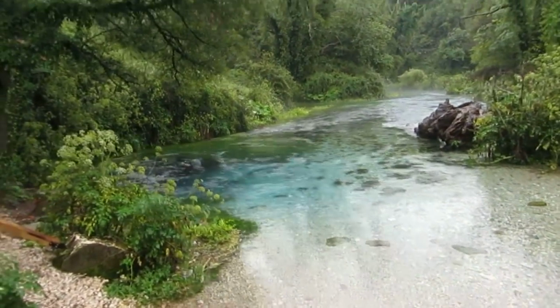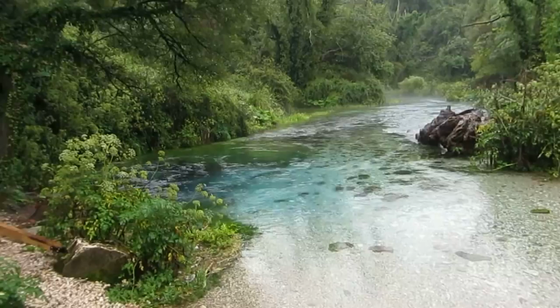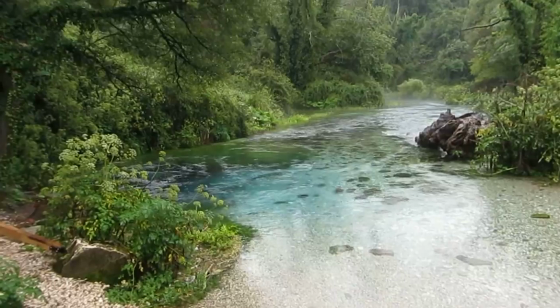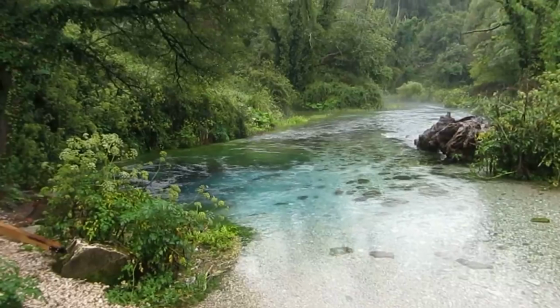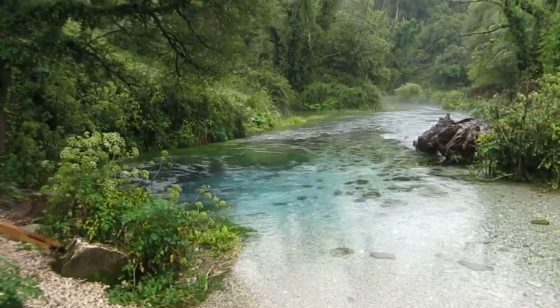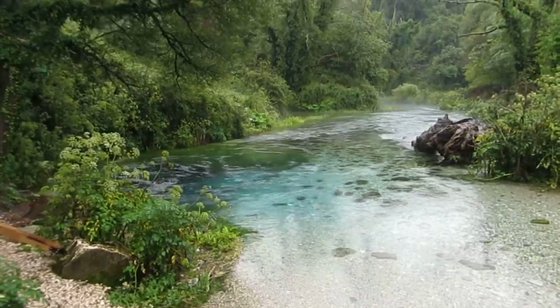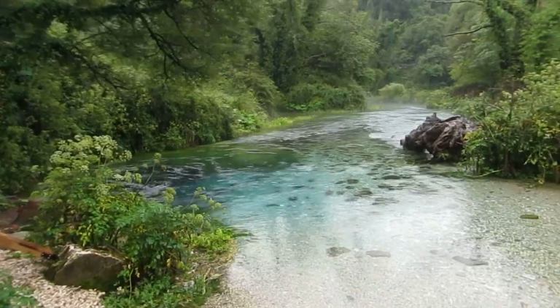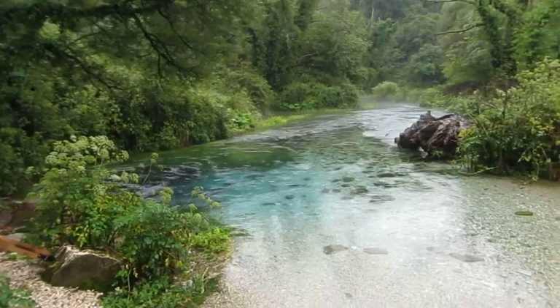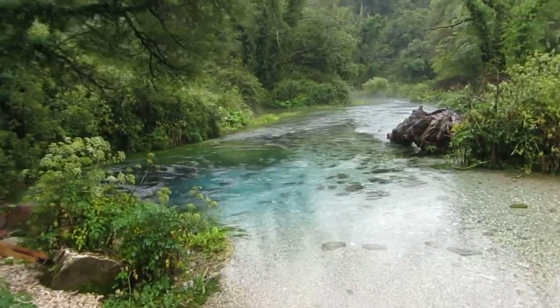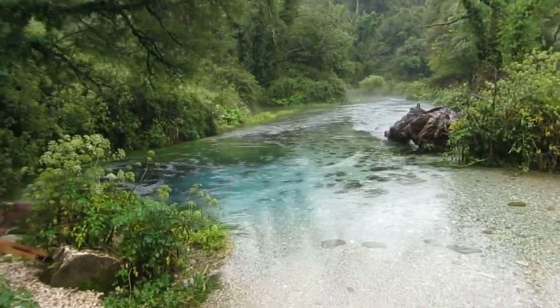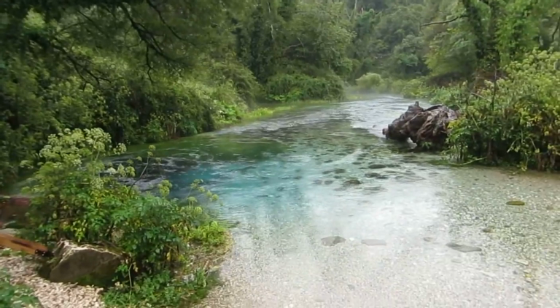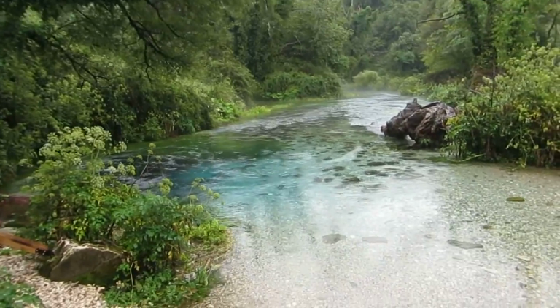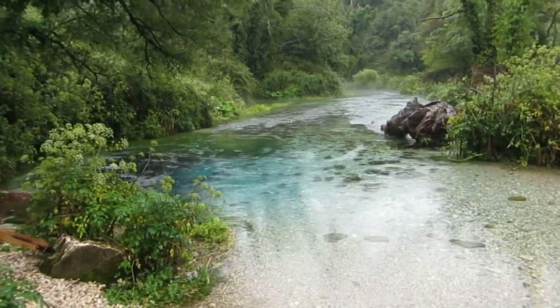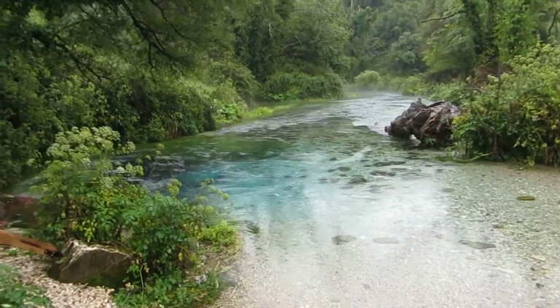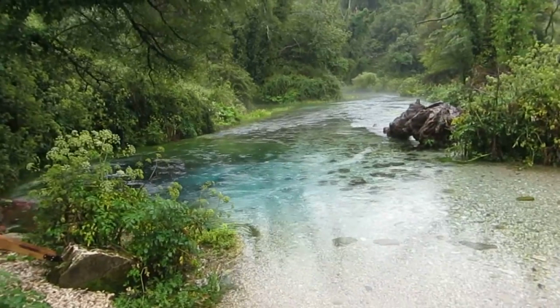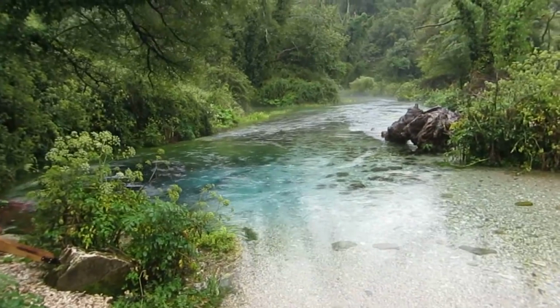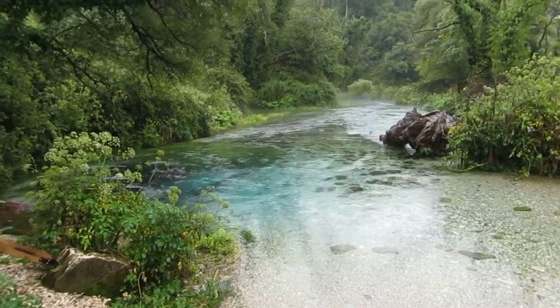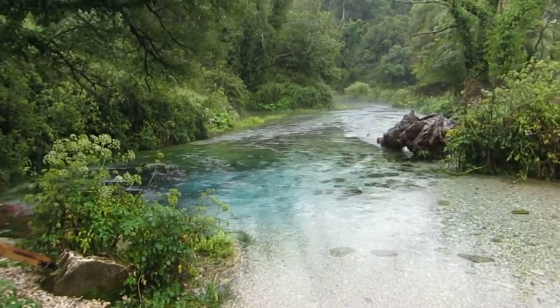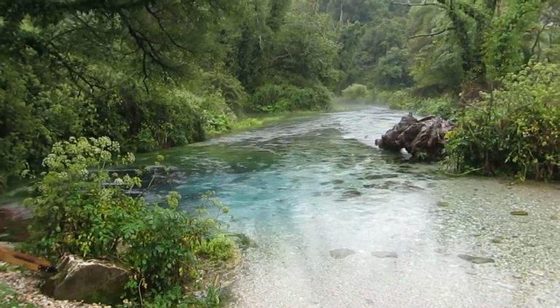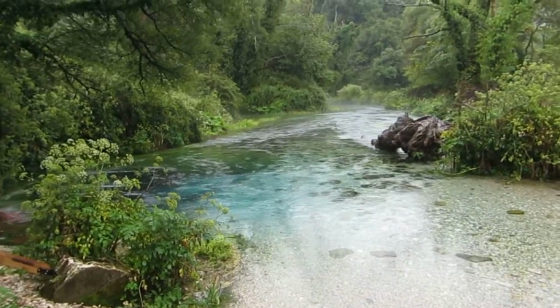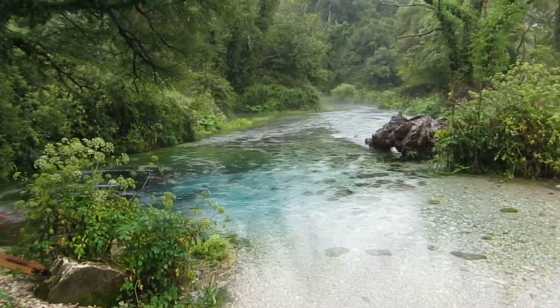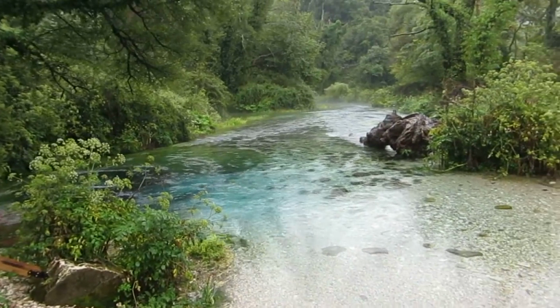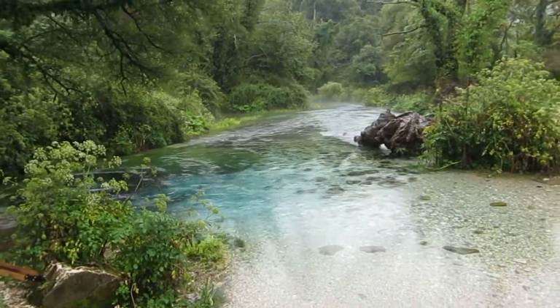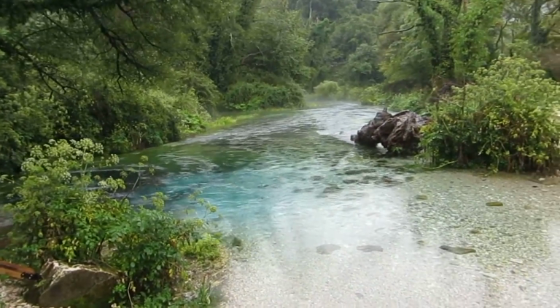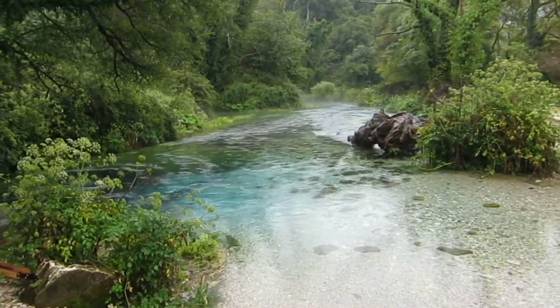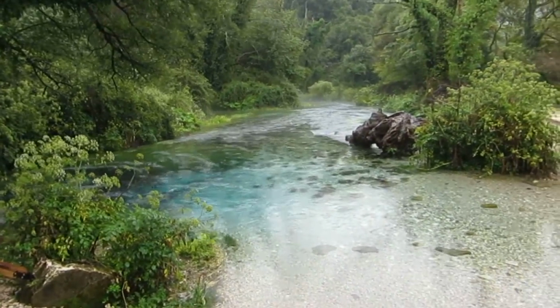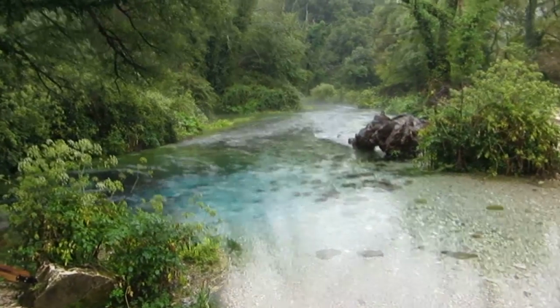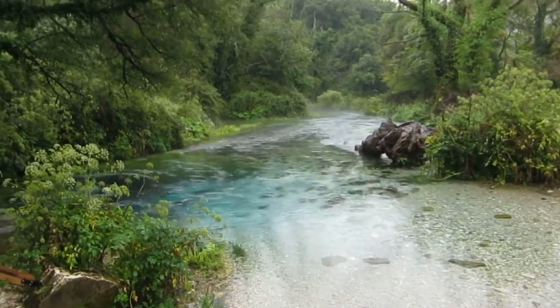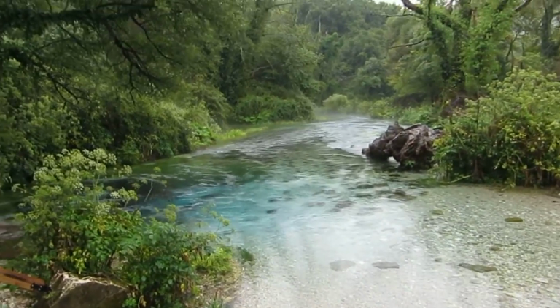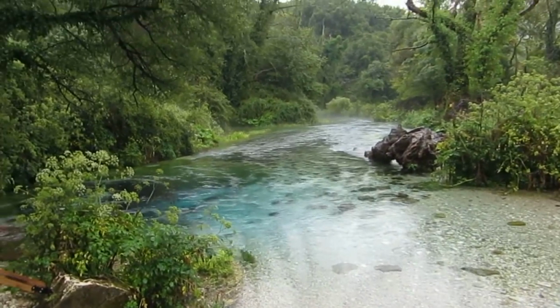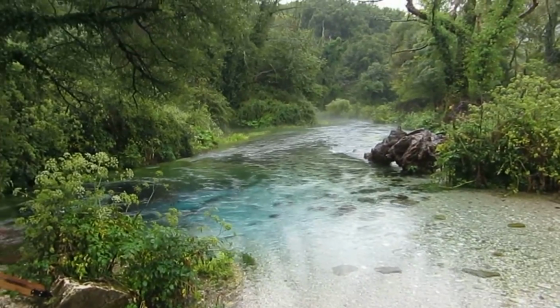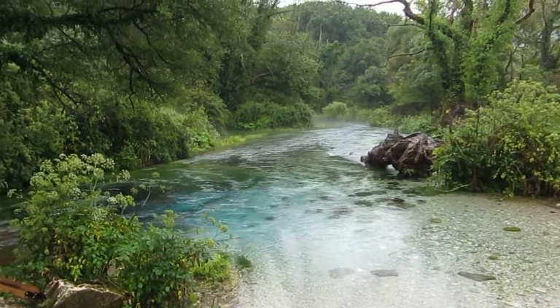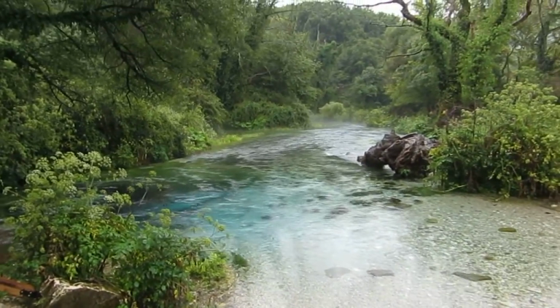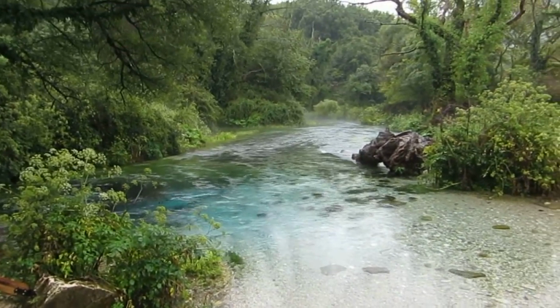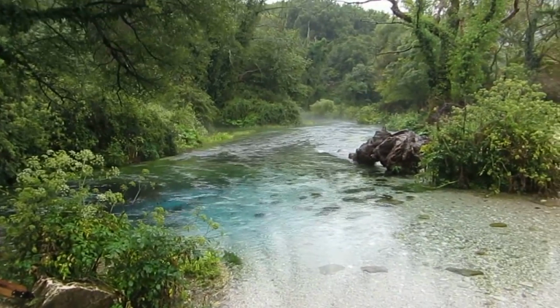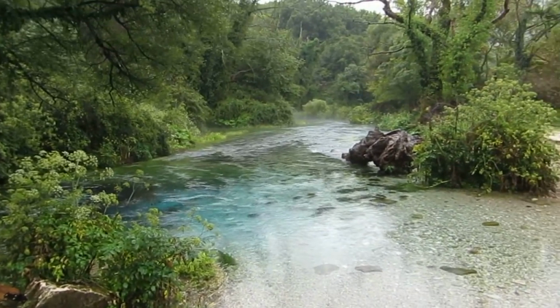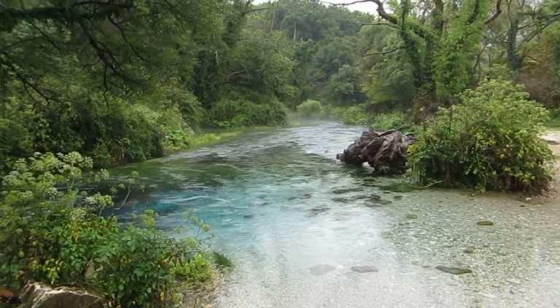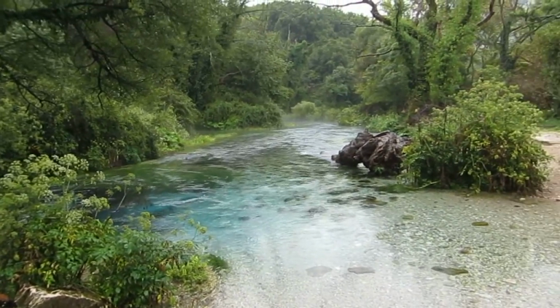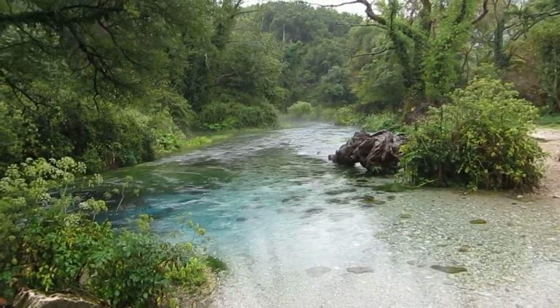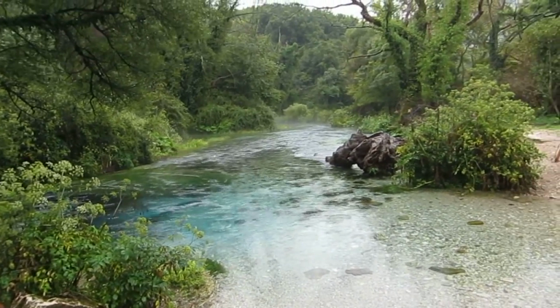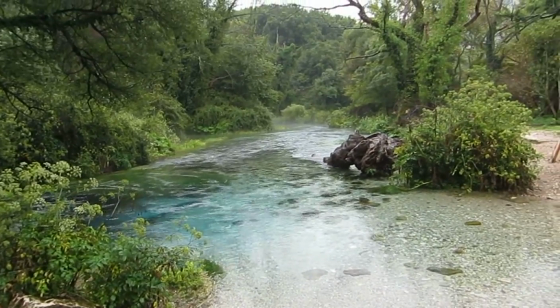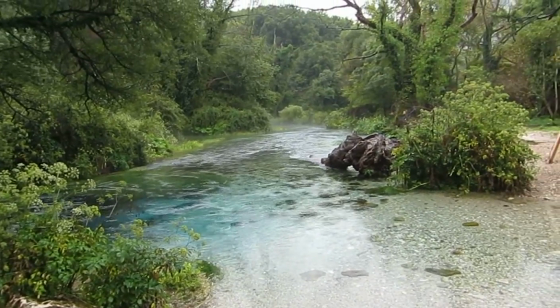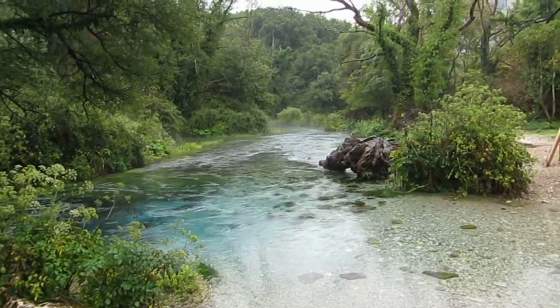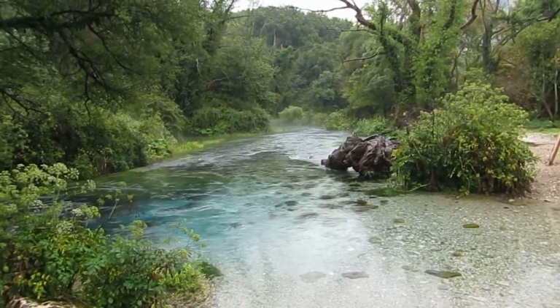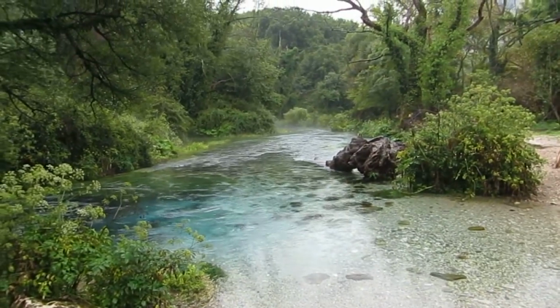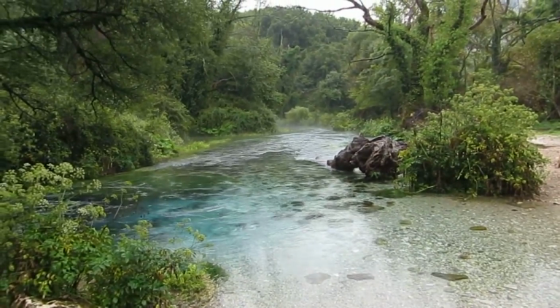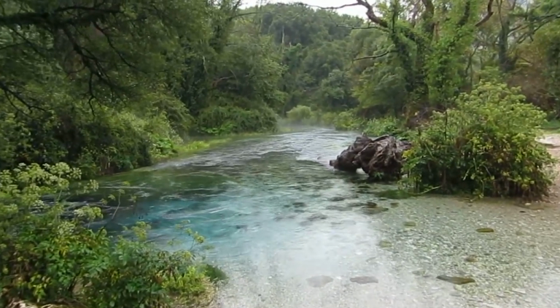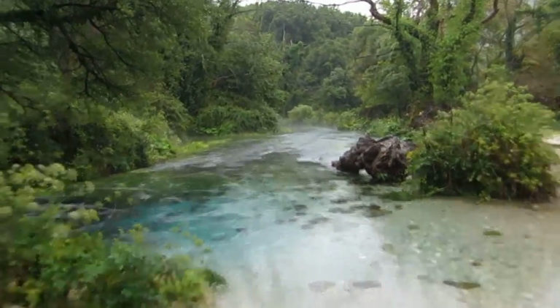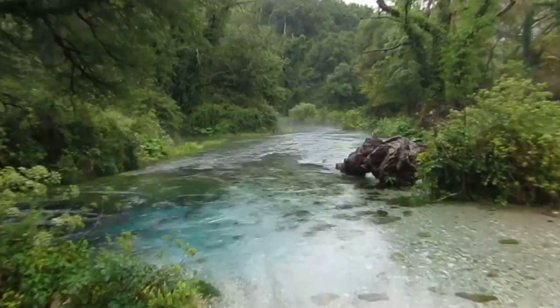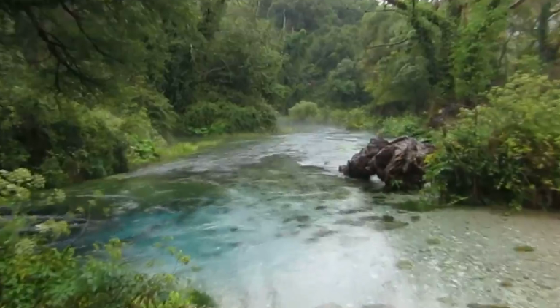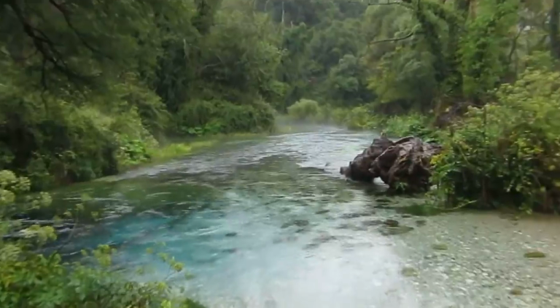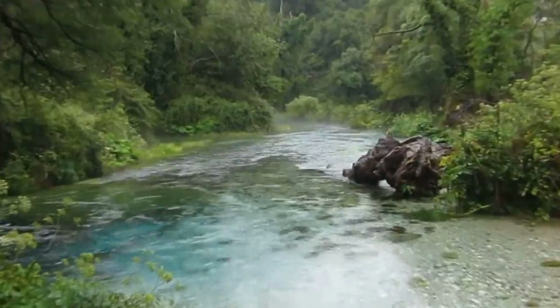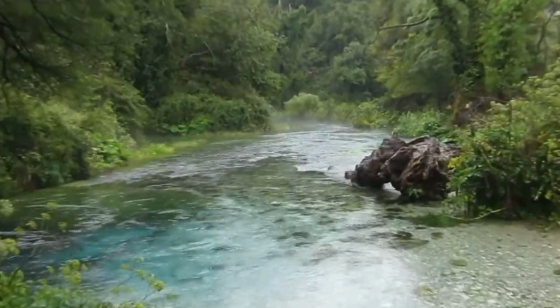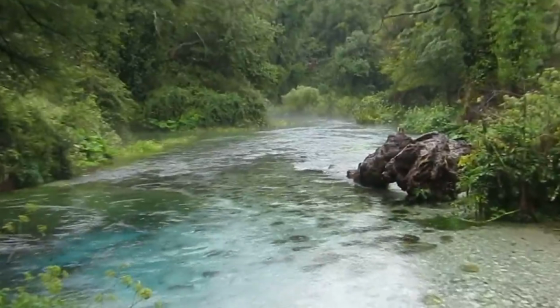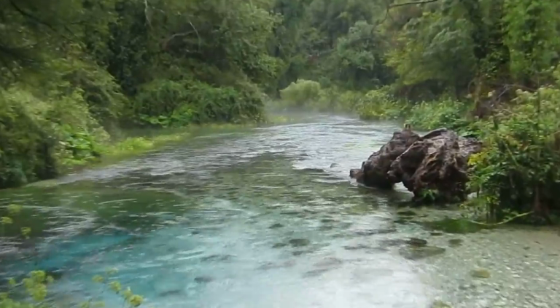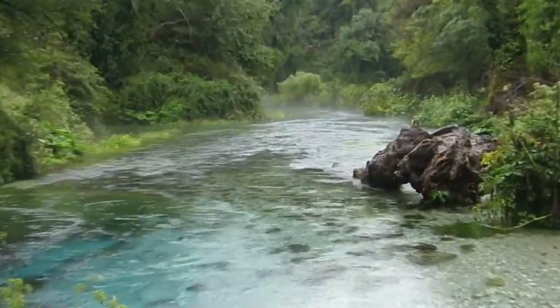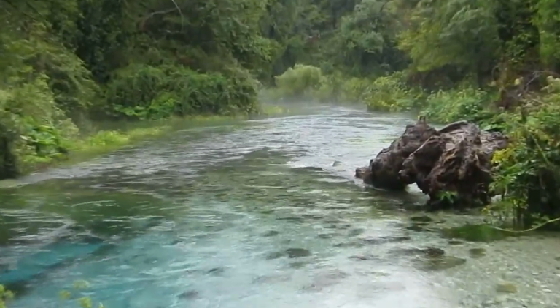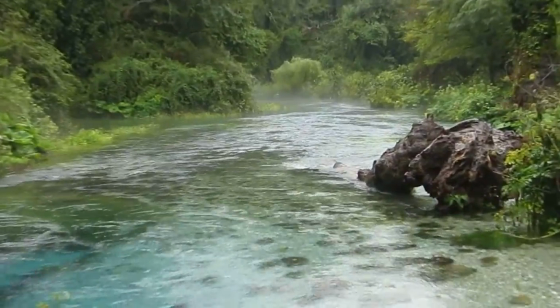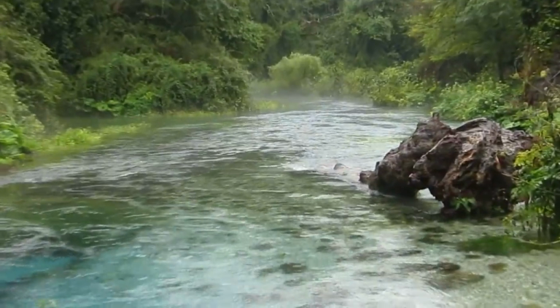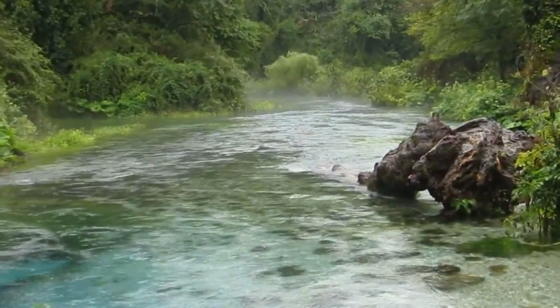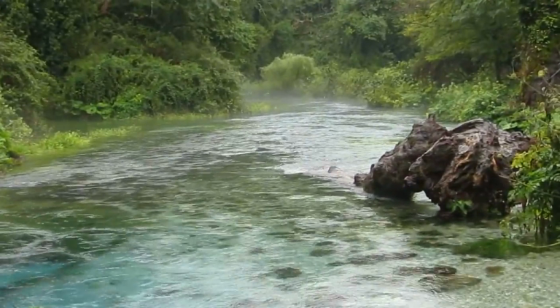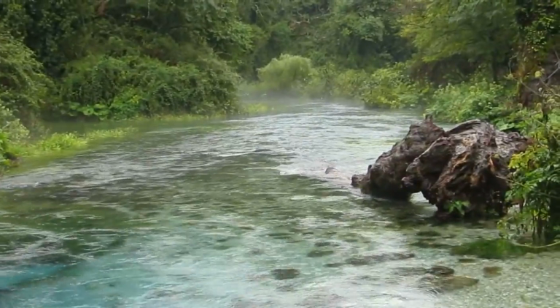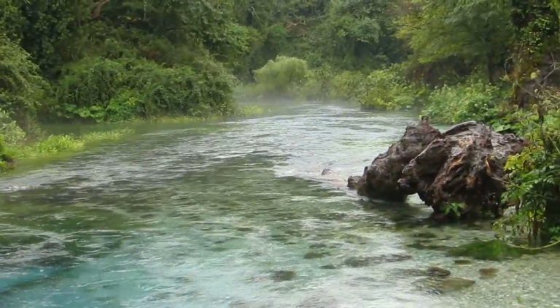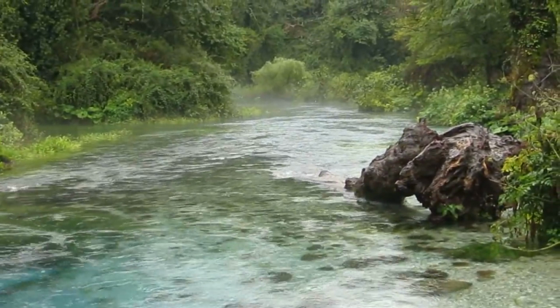If you stay under the stream, it tends to keep you up.